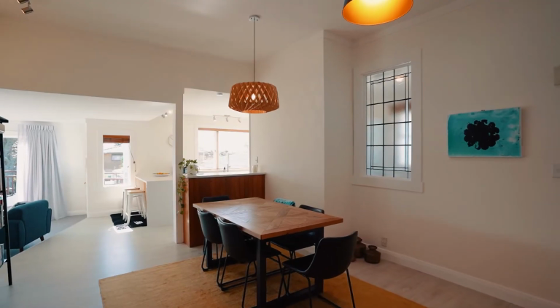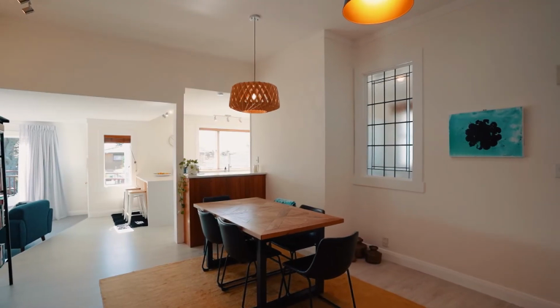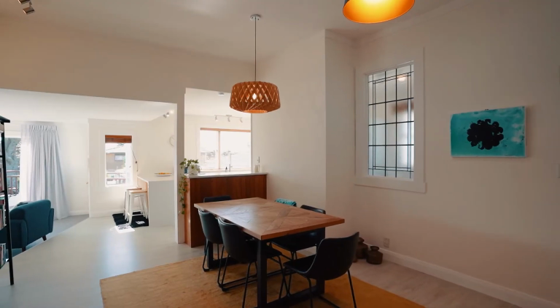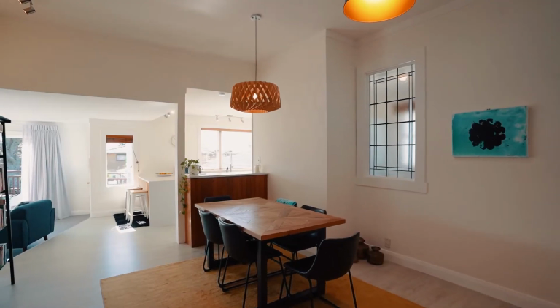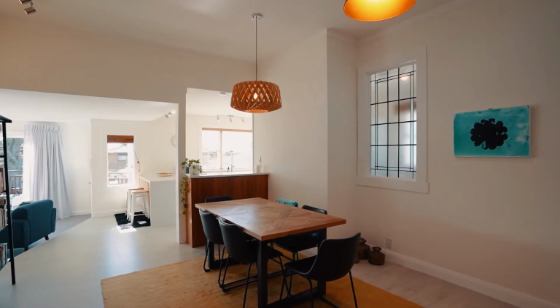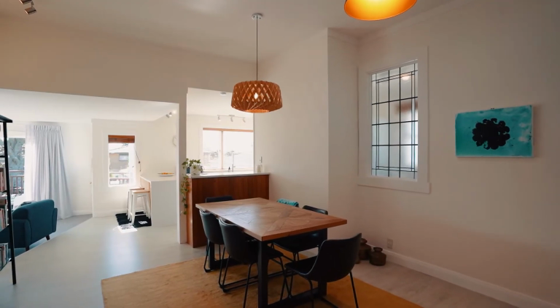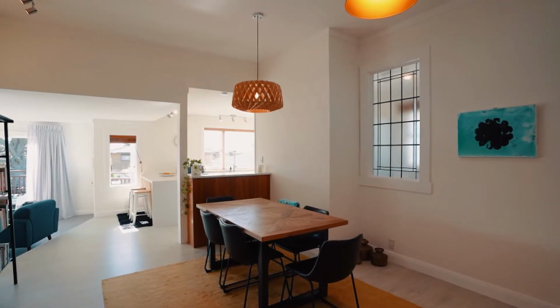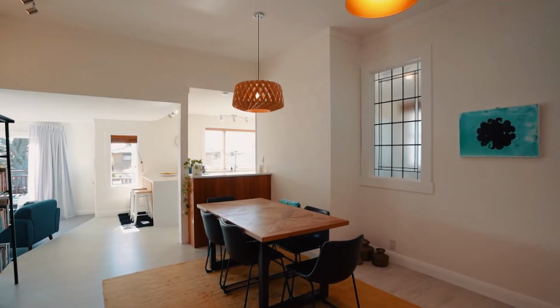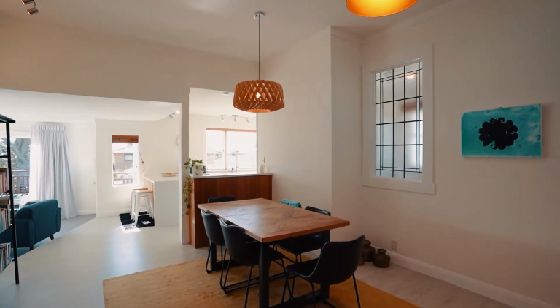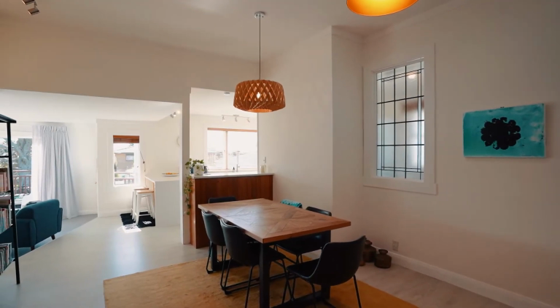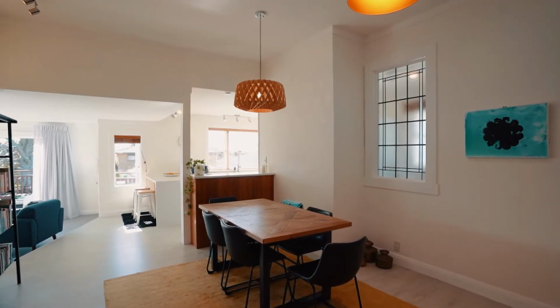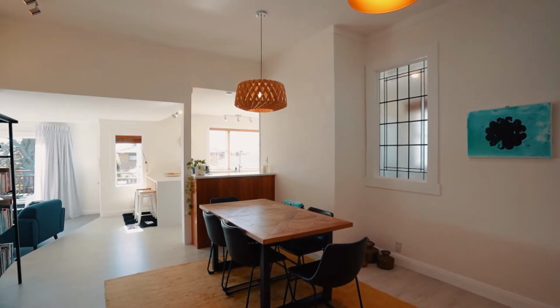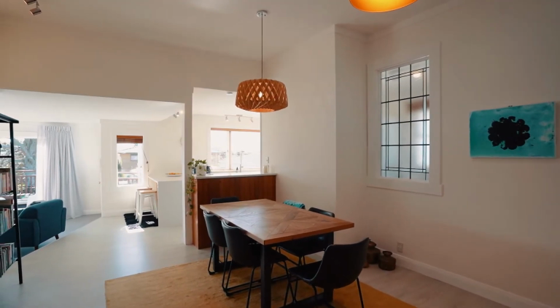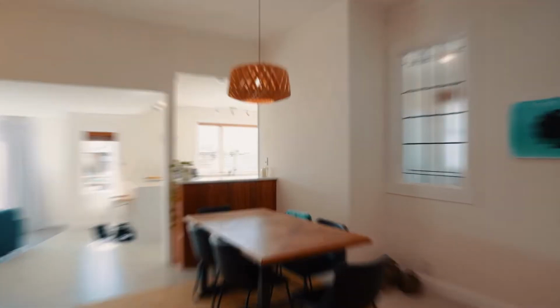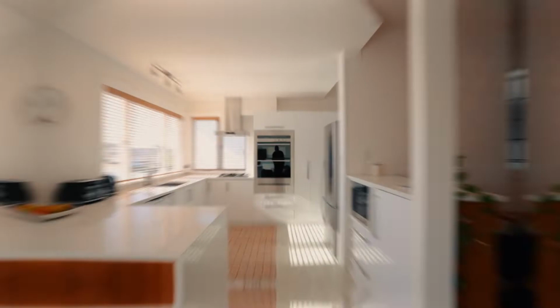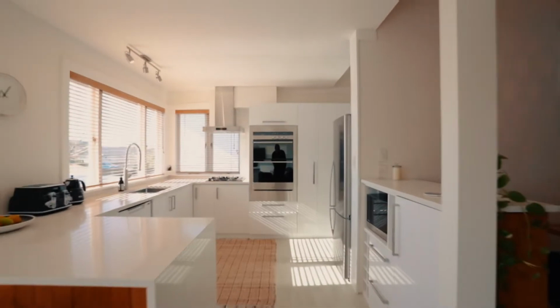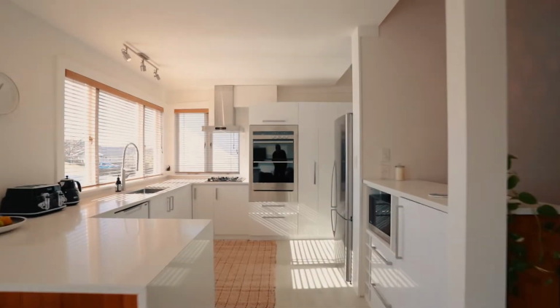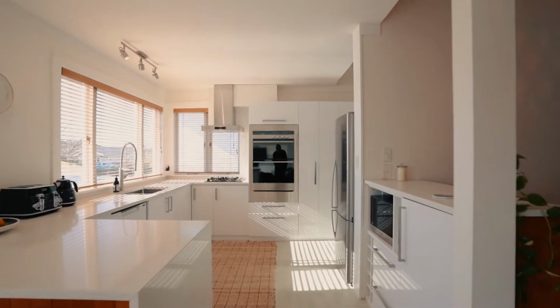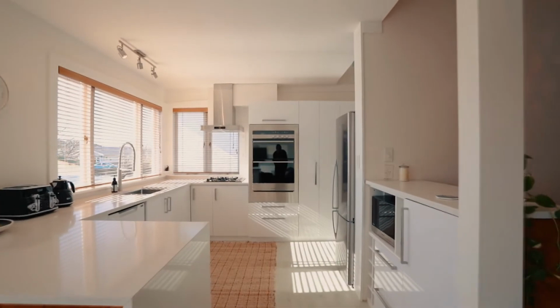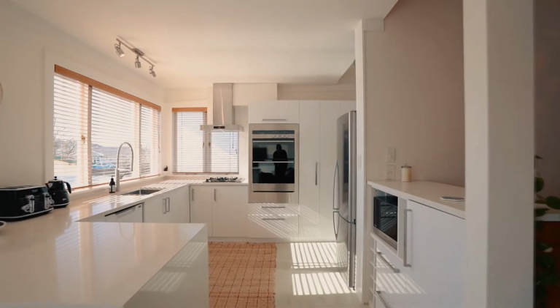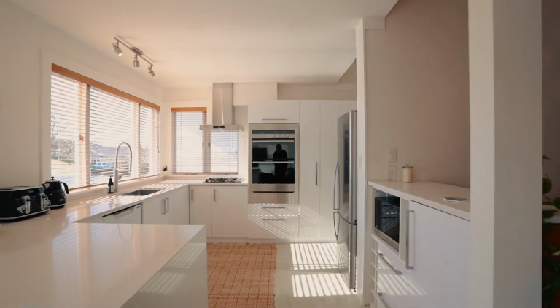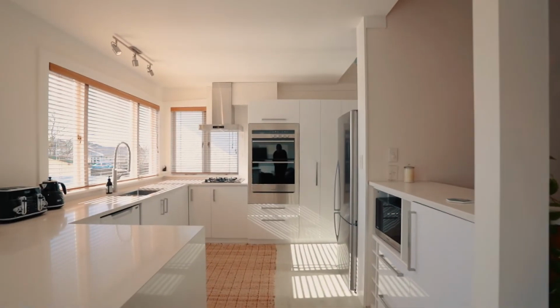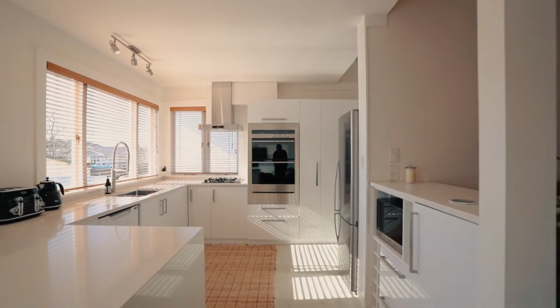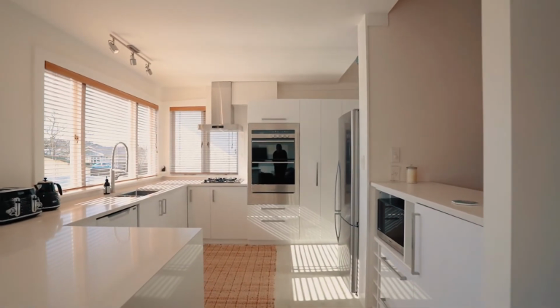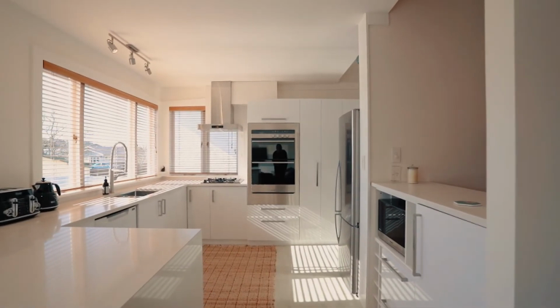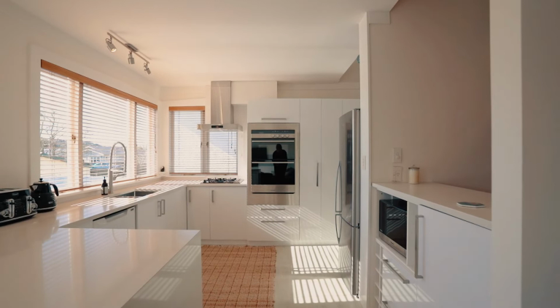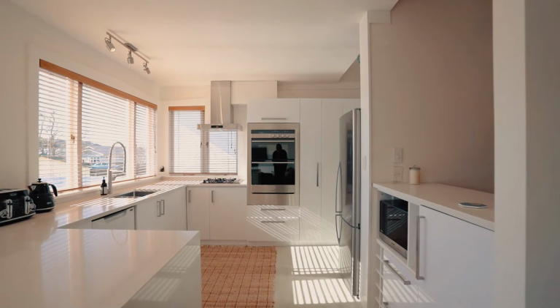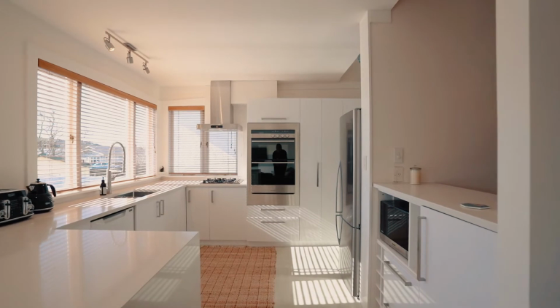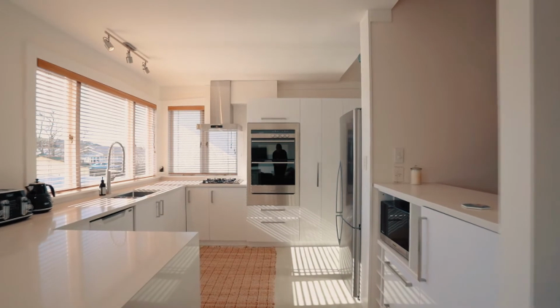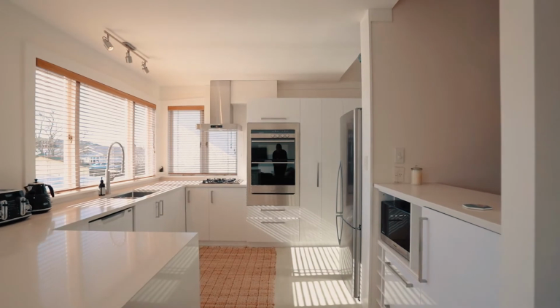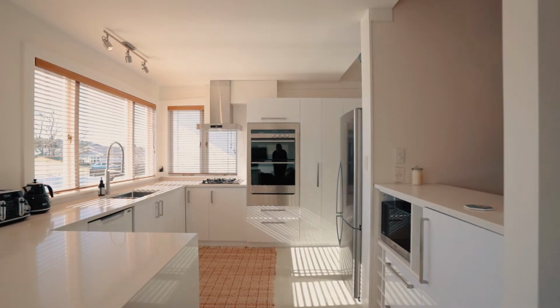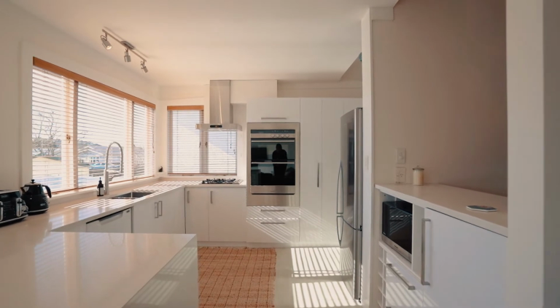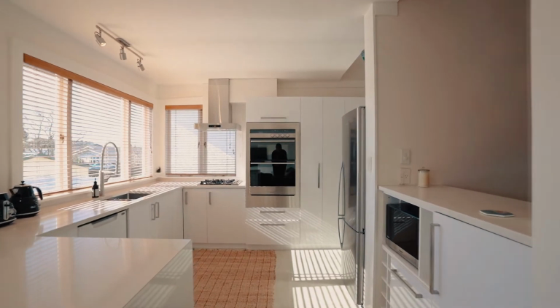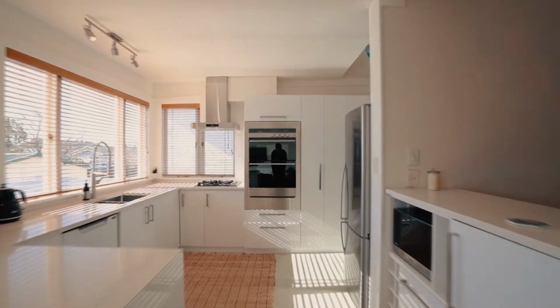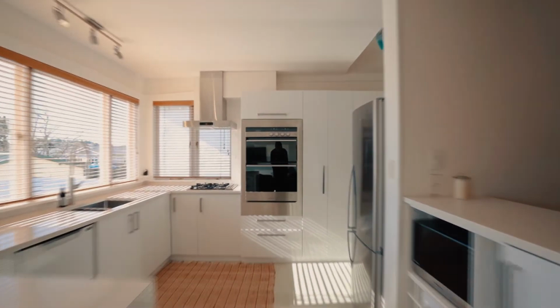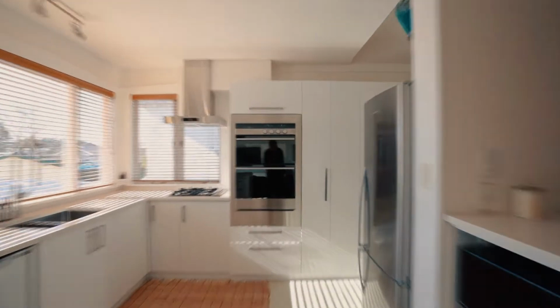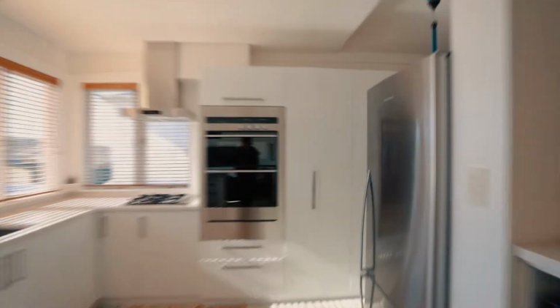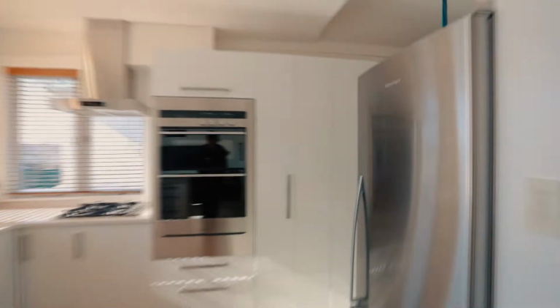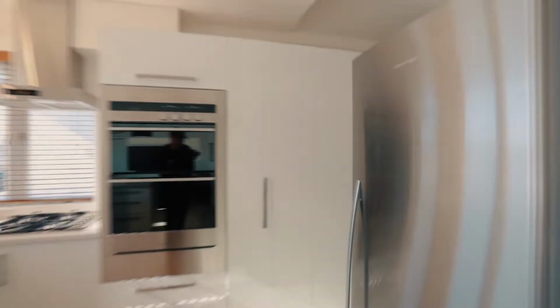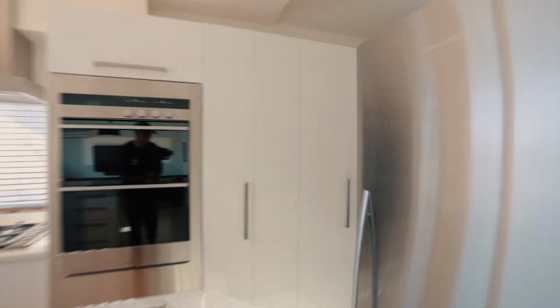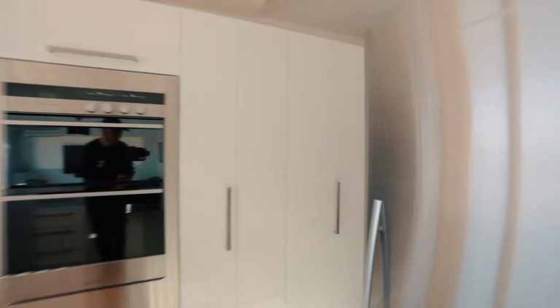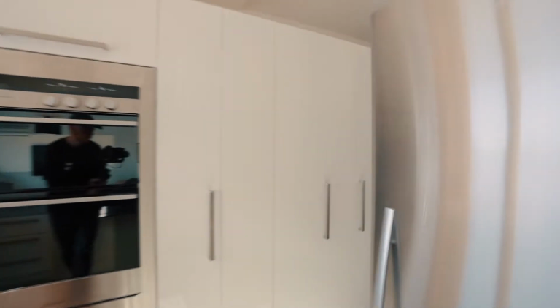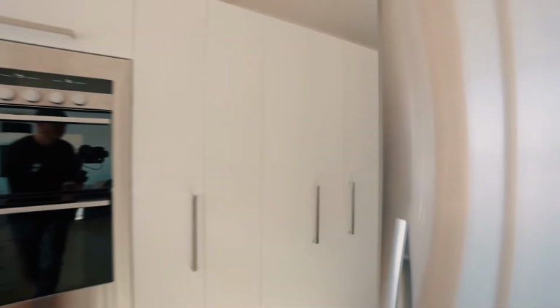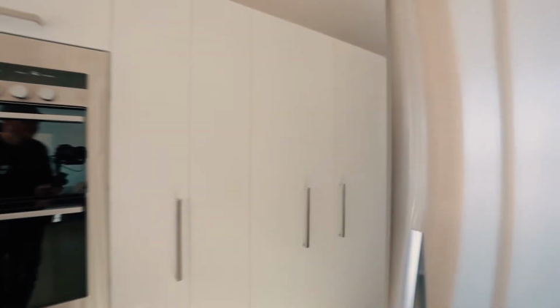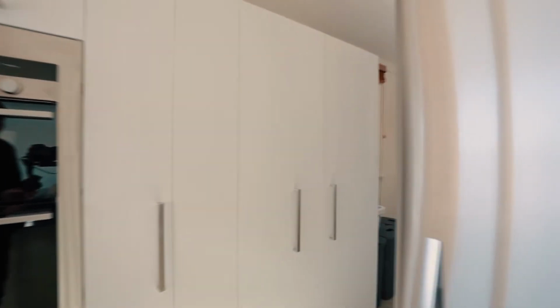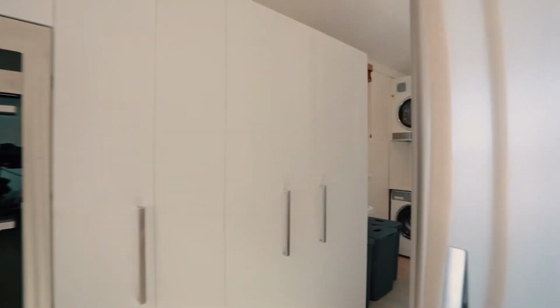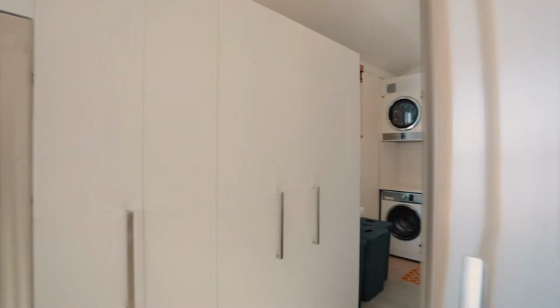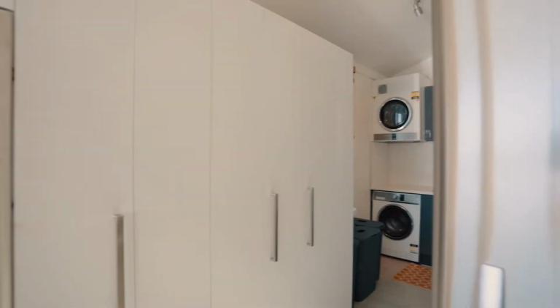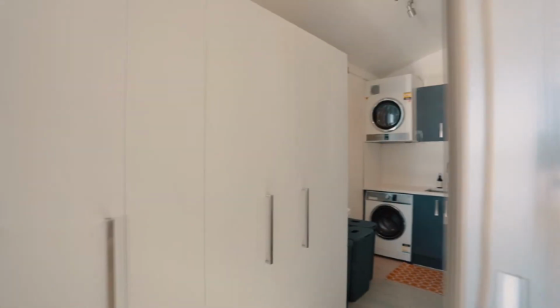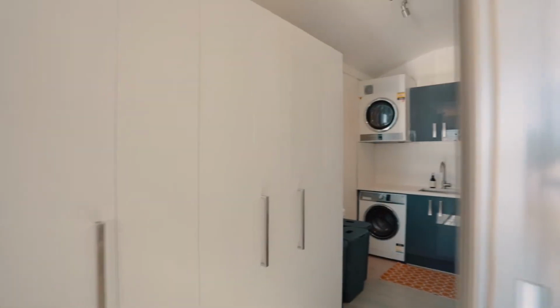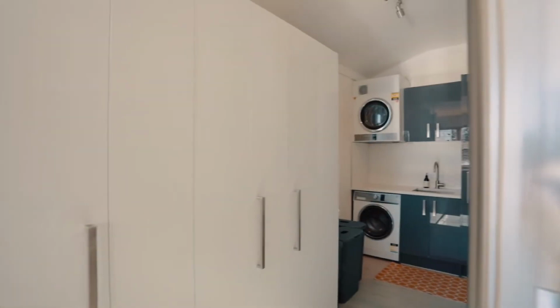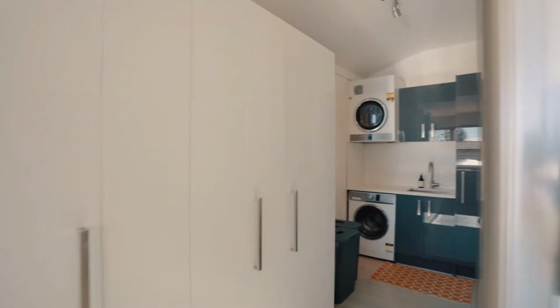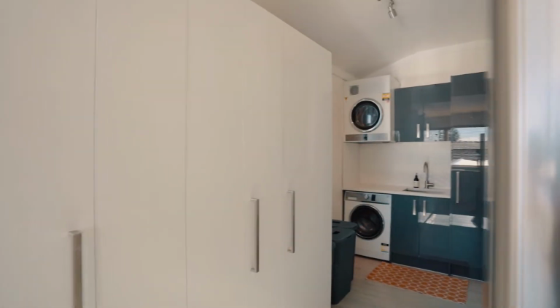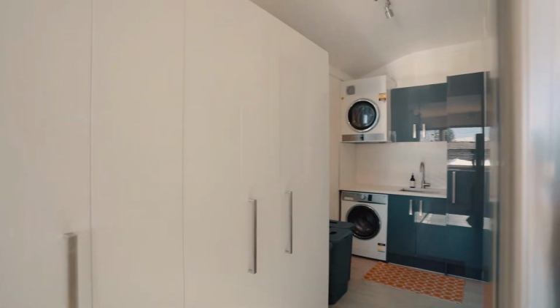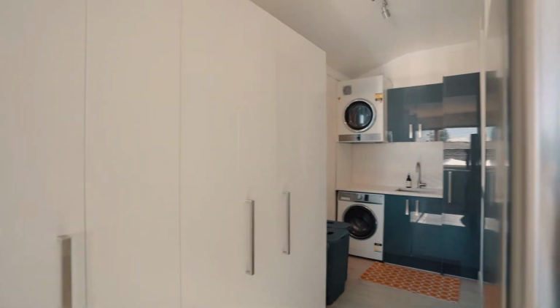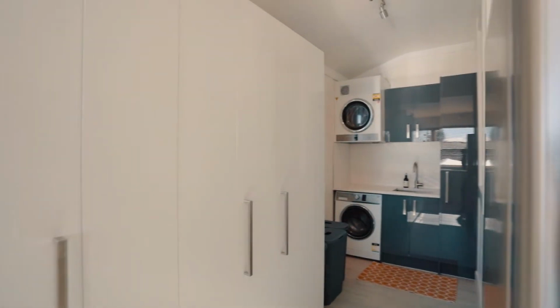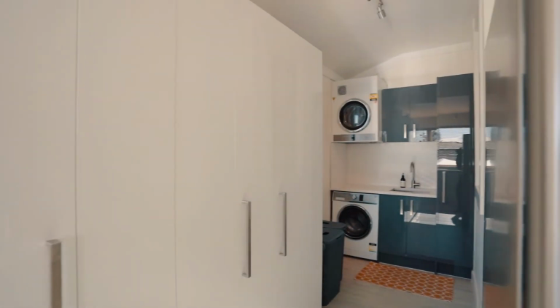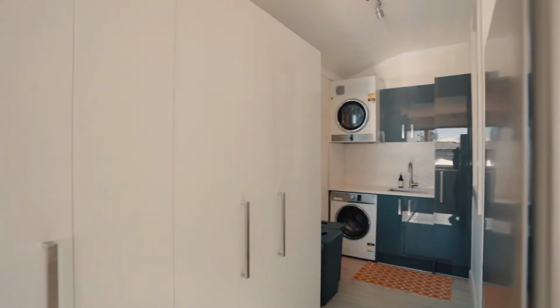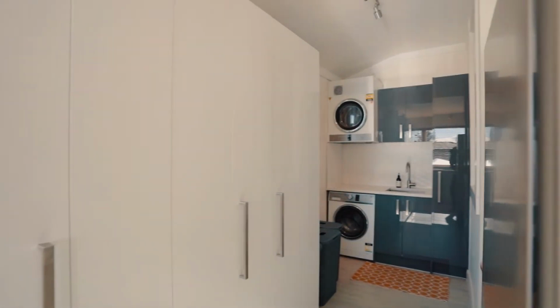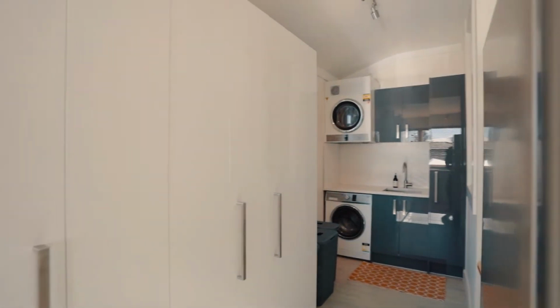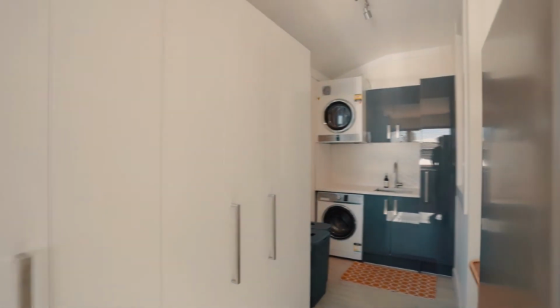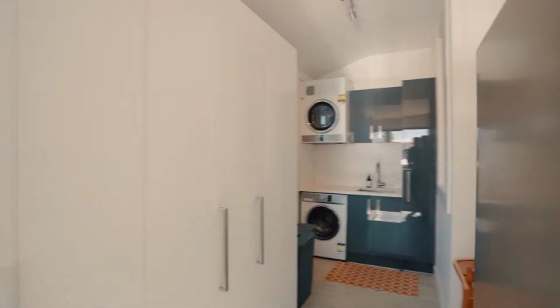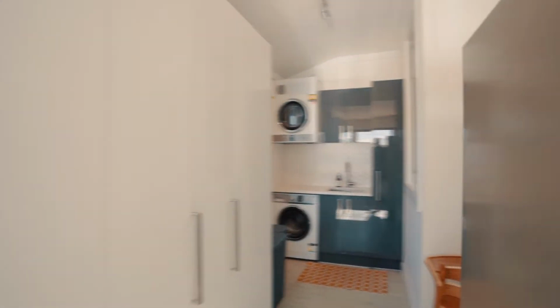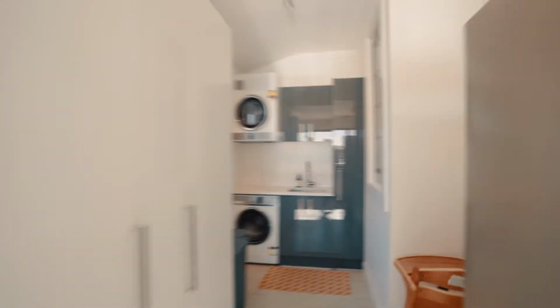The huge kitchen is impeccably presented, complete with scullery laundry — you'll be the envy of all your friends with so much space on tap.